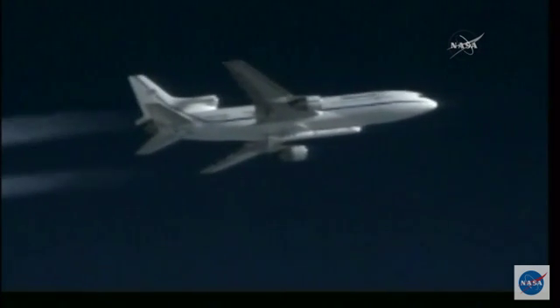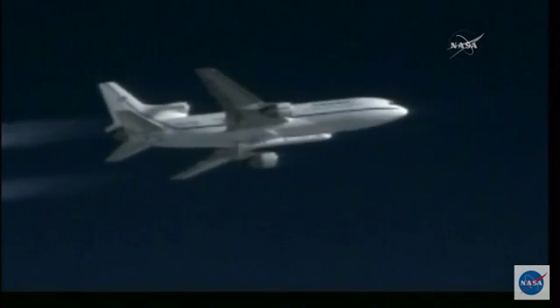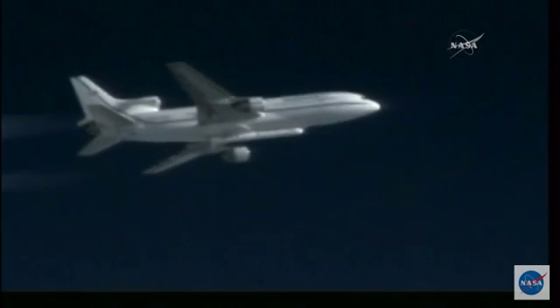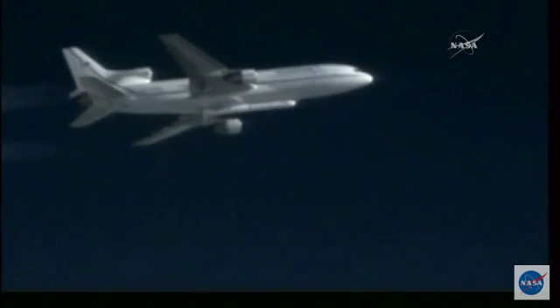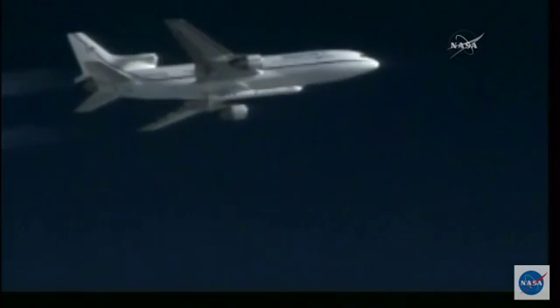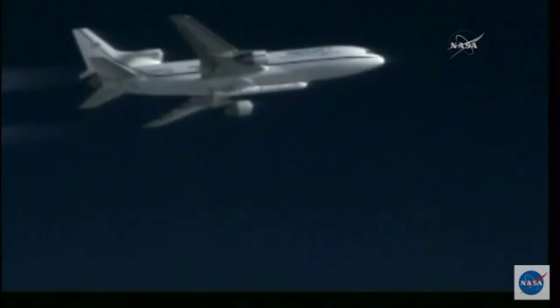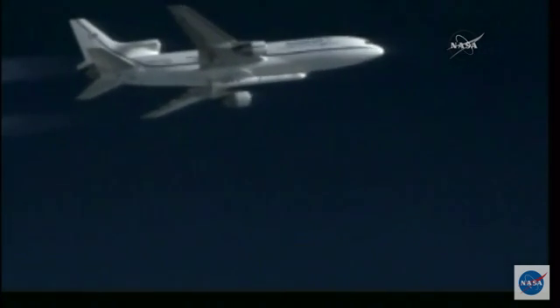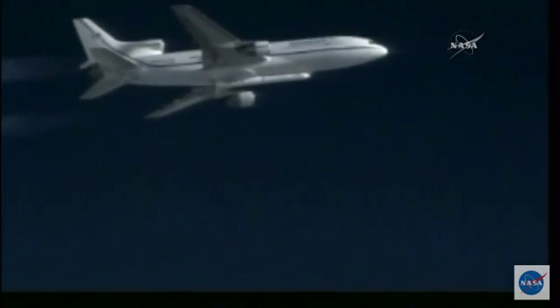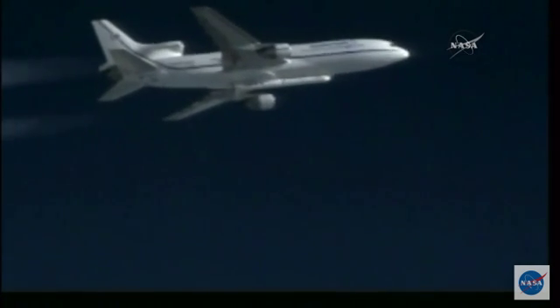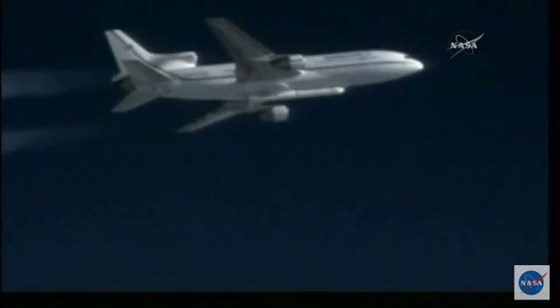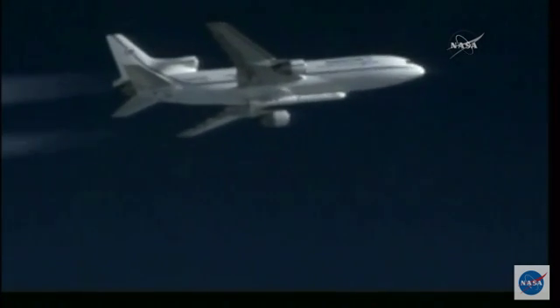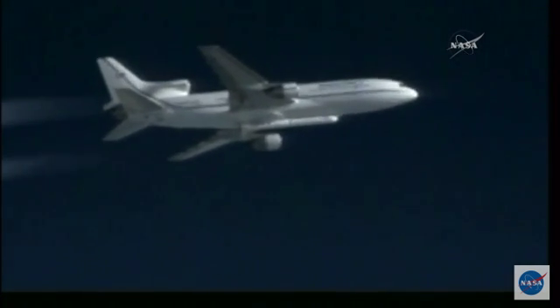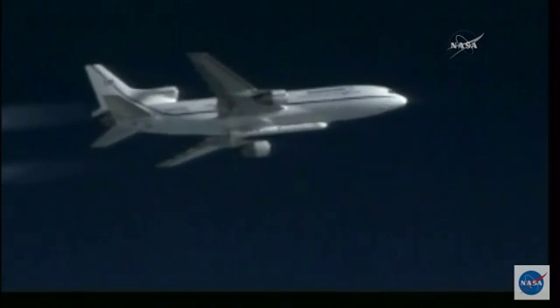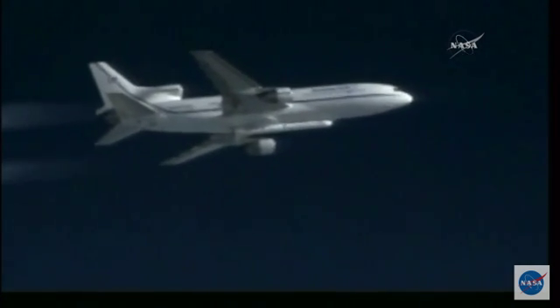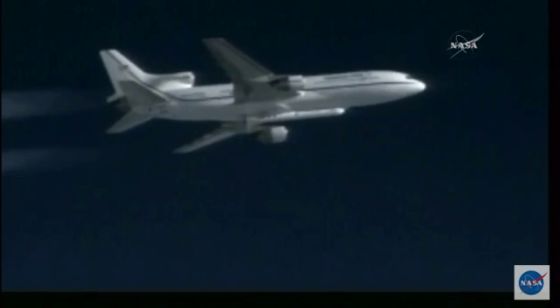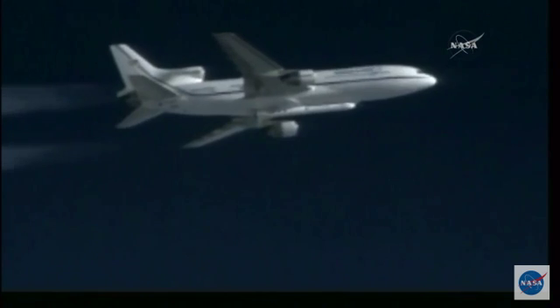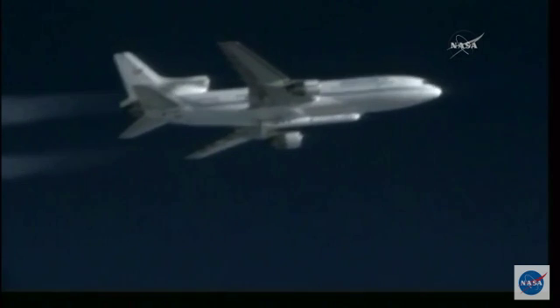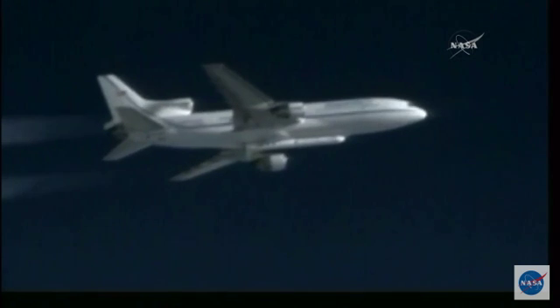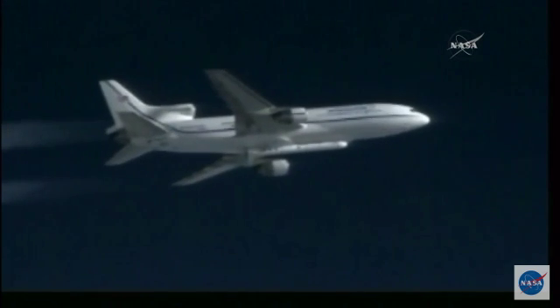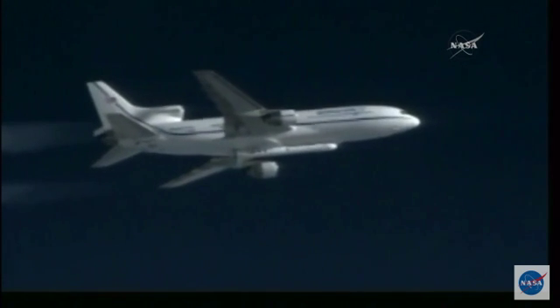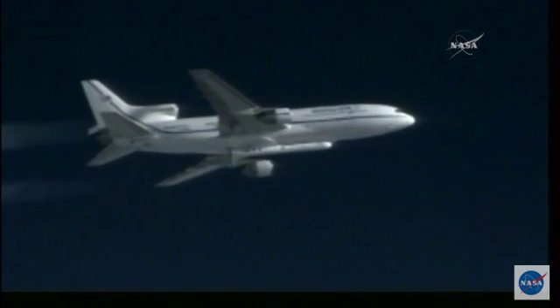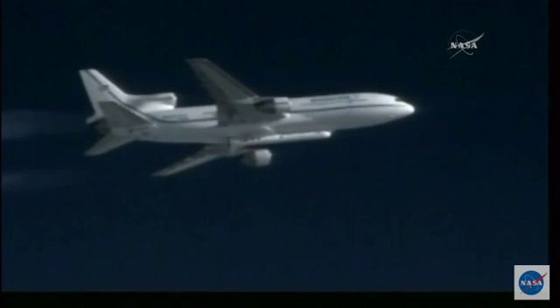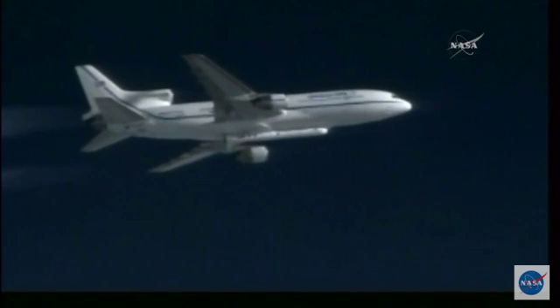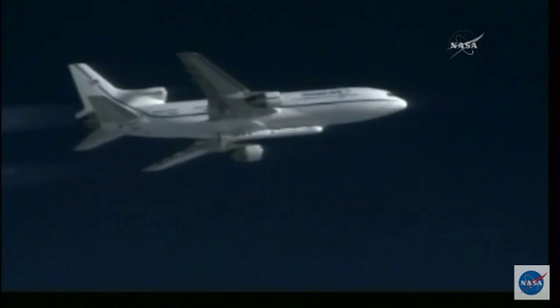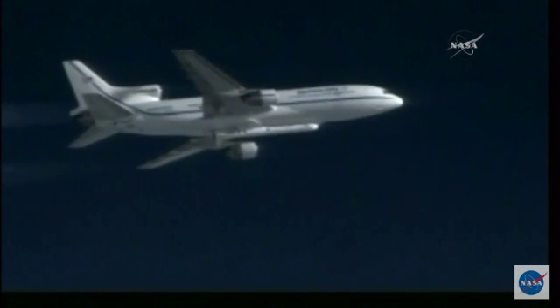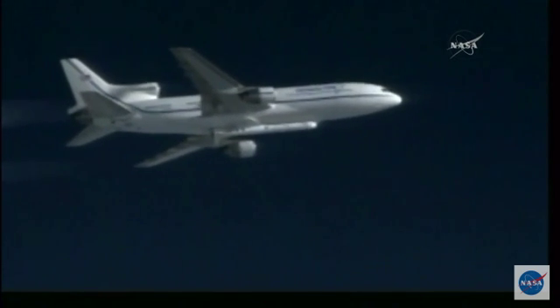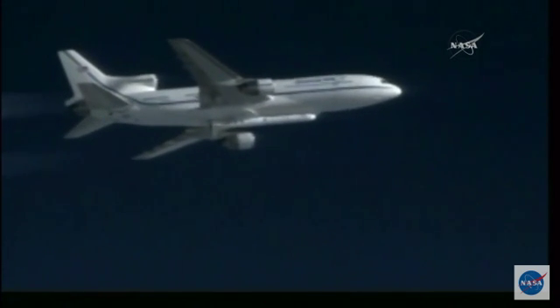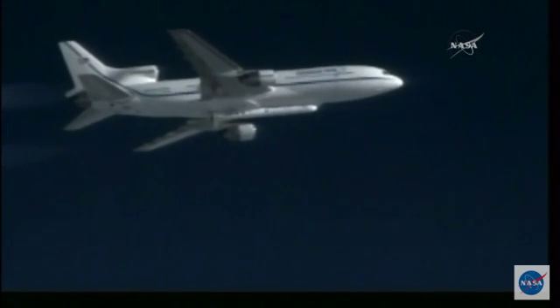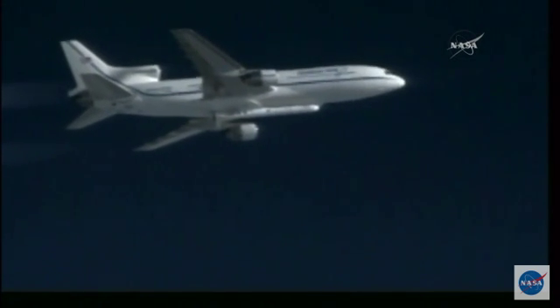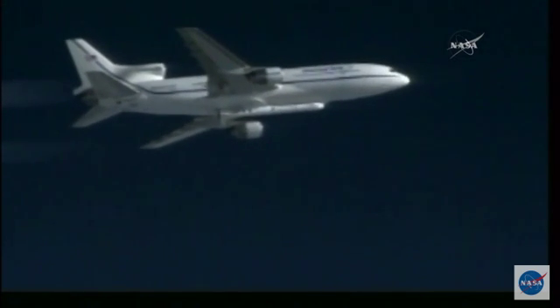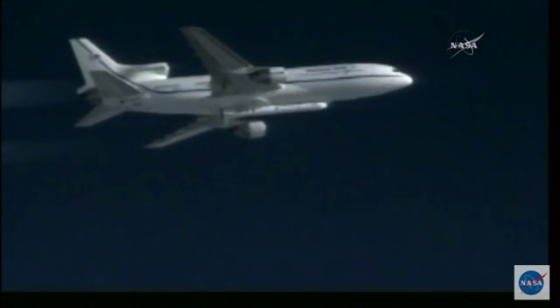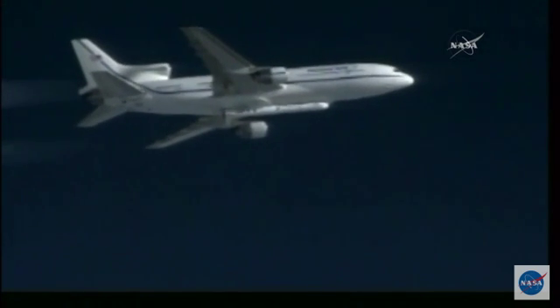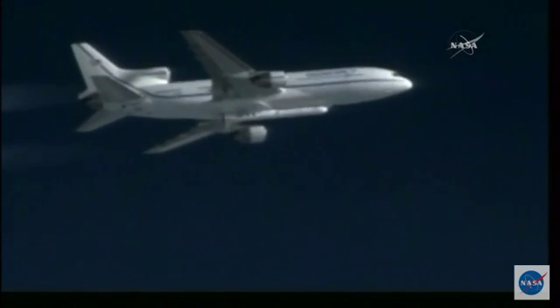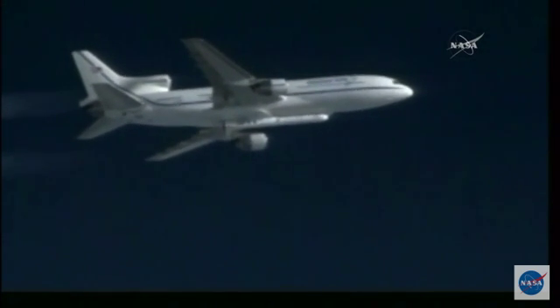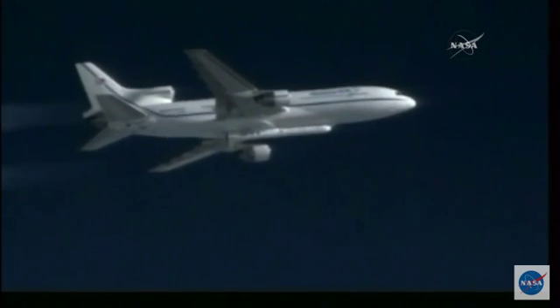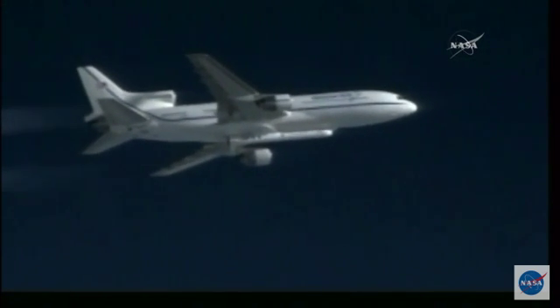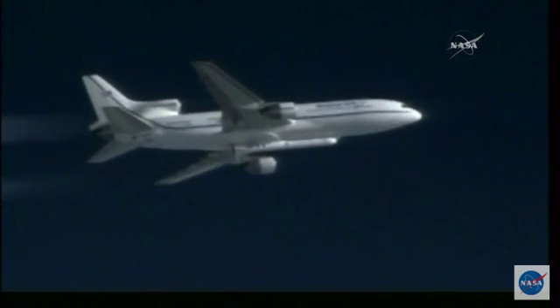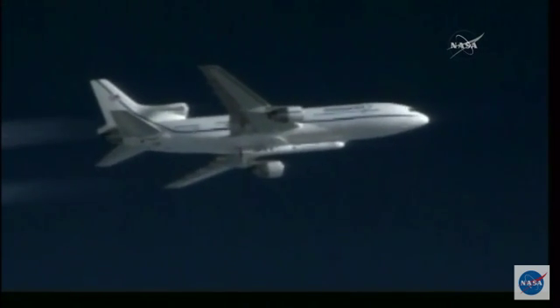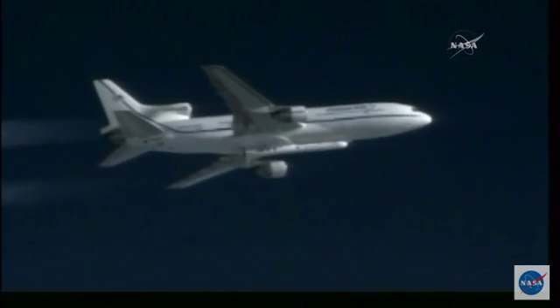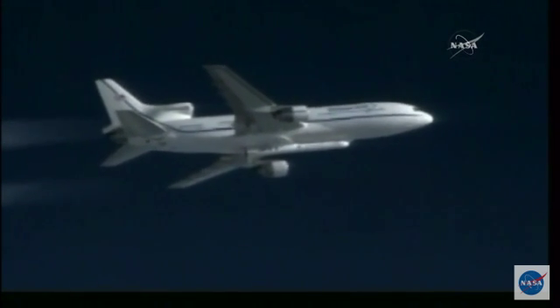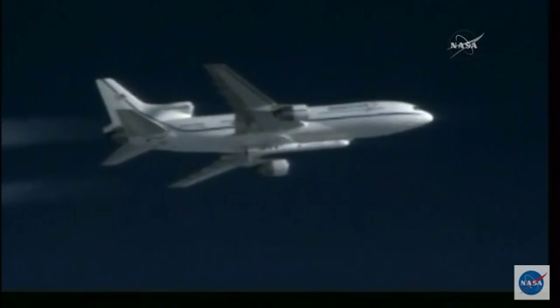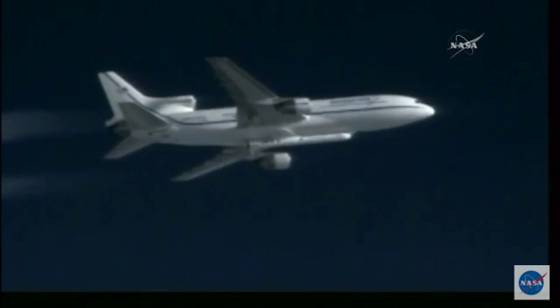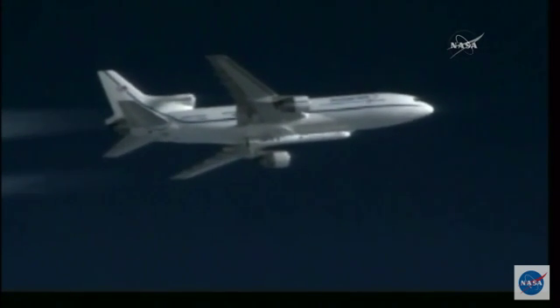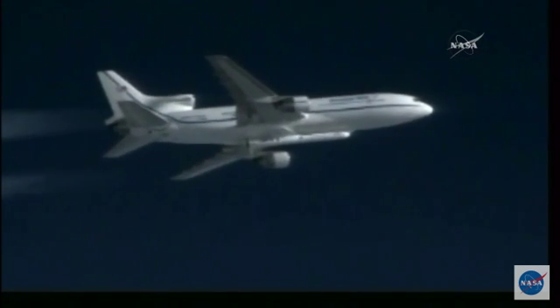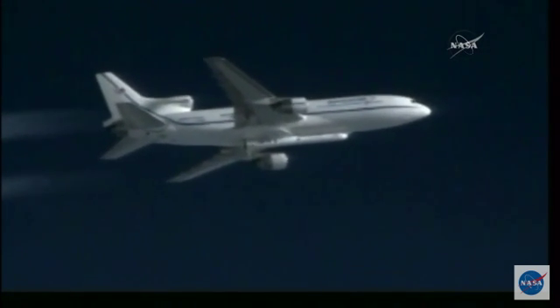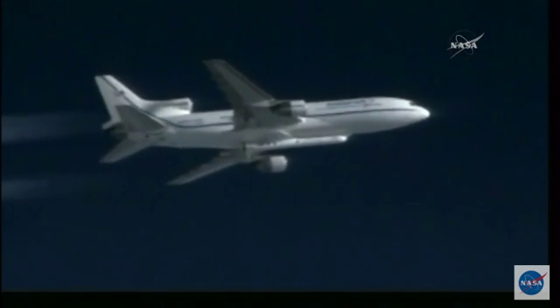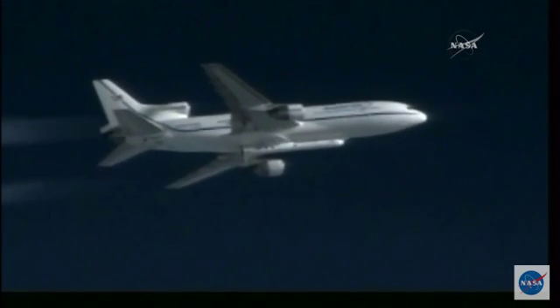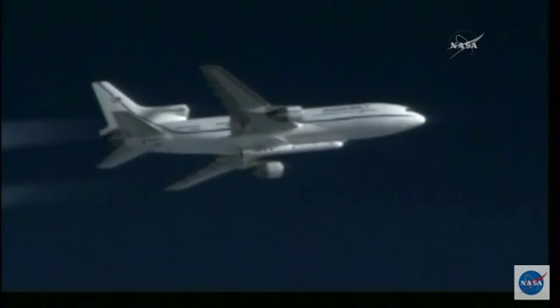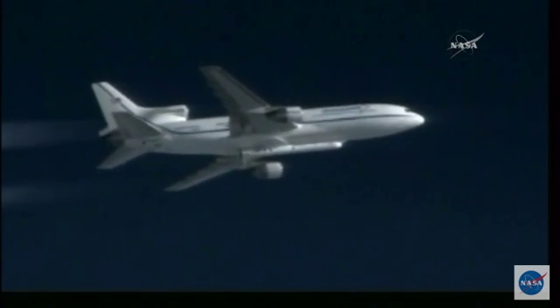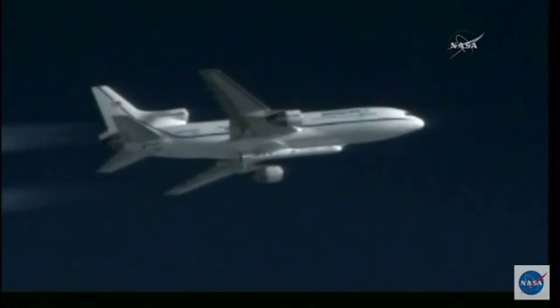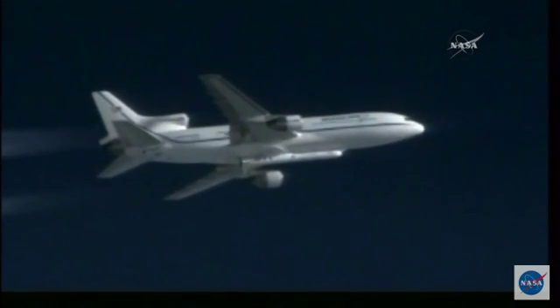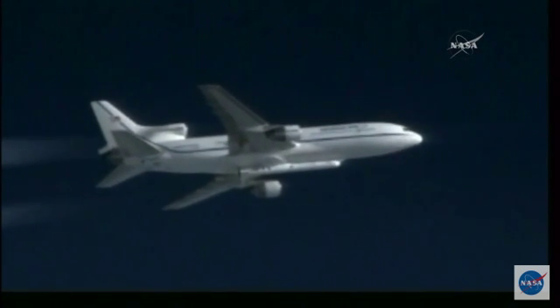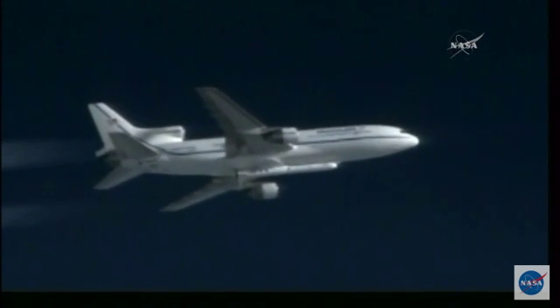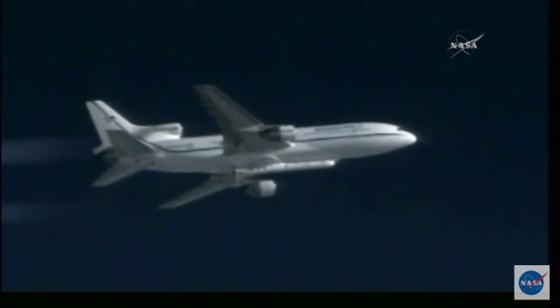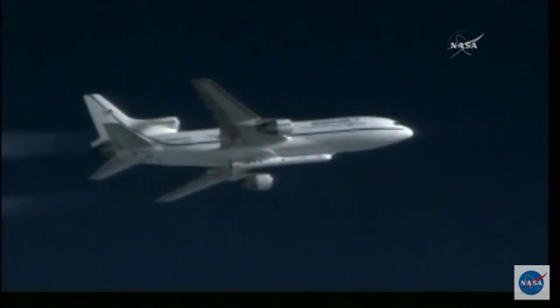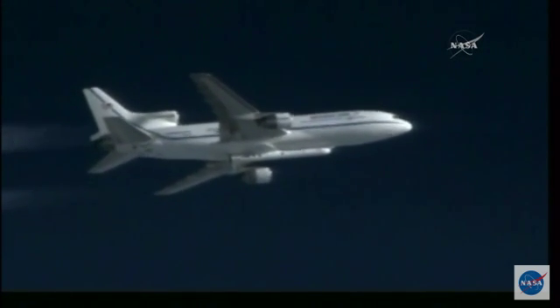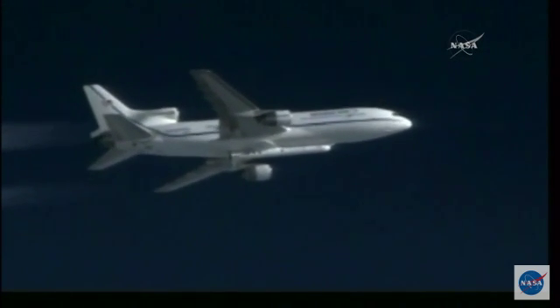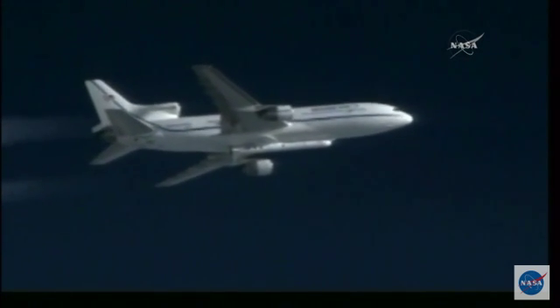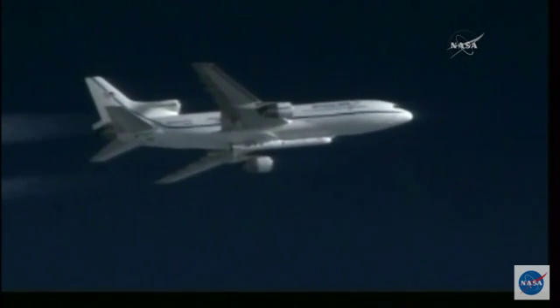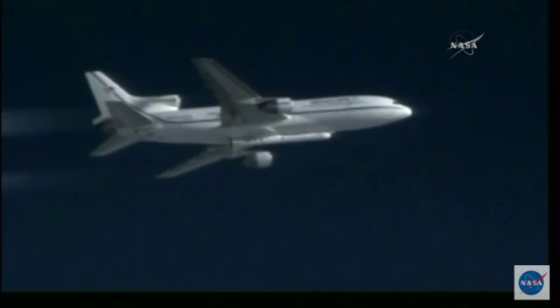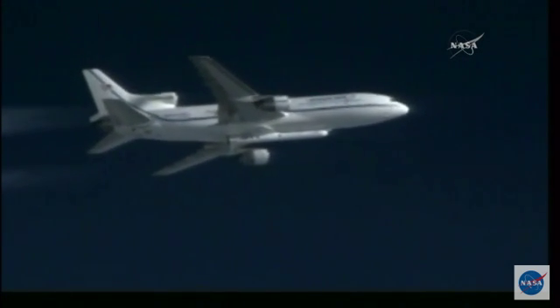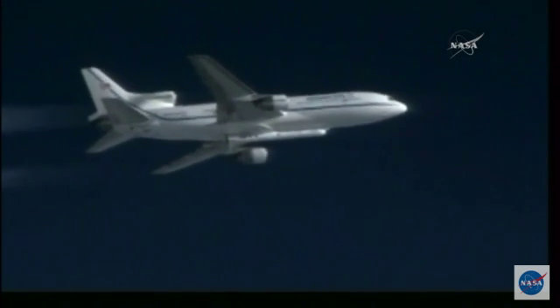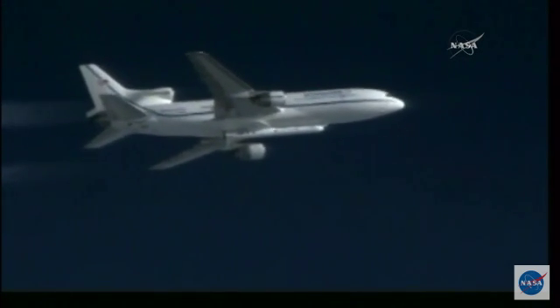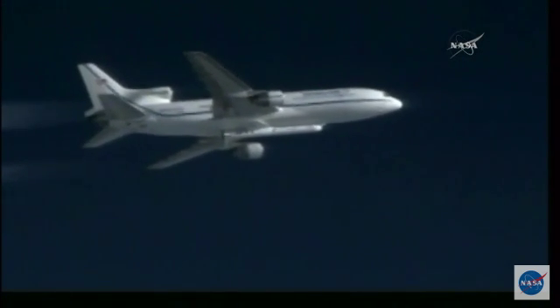L-1011, stand by — stand by as you reacquire heading. L-C, PLT, copy.